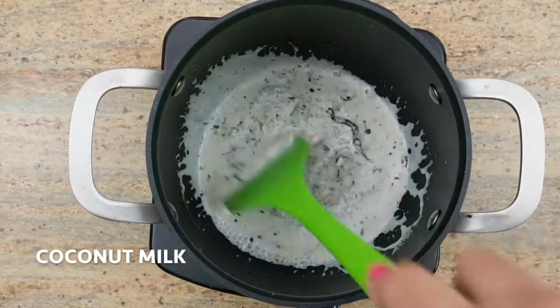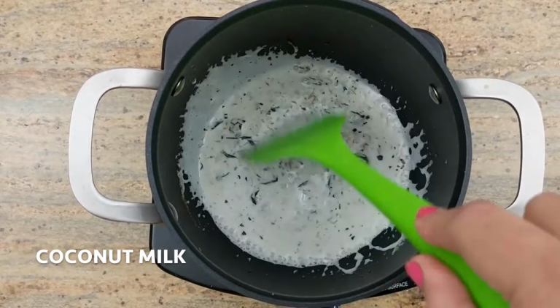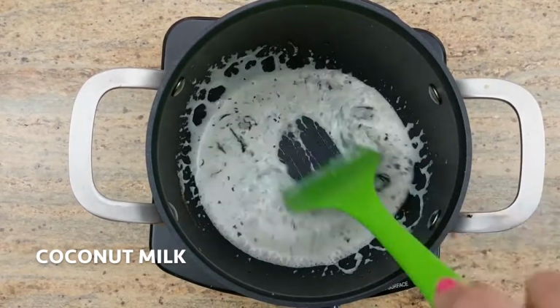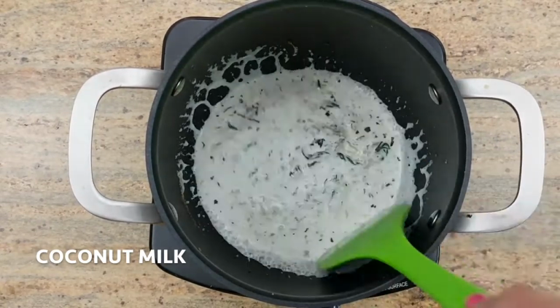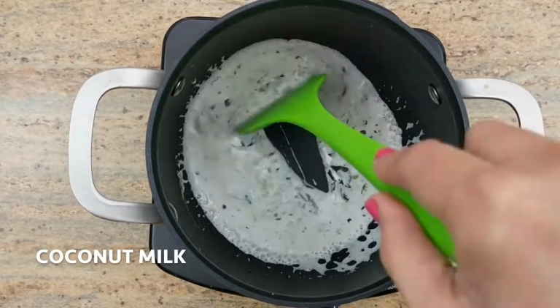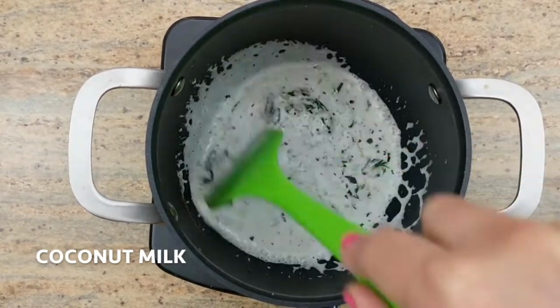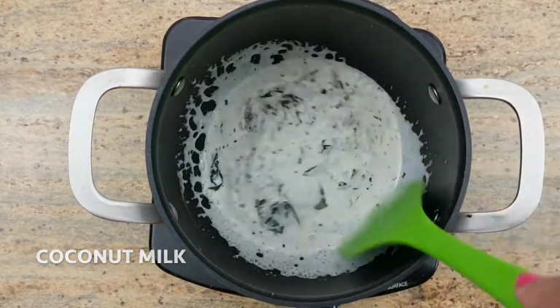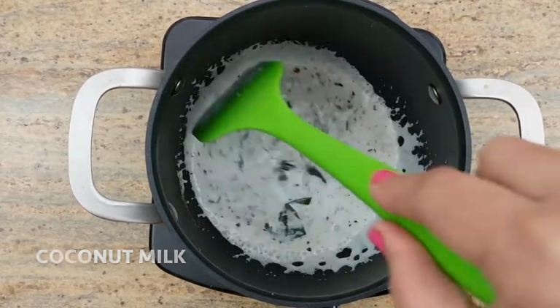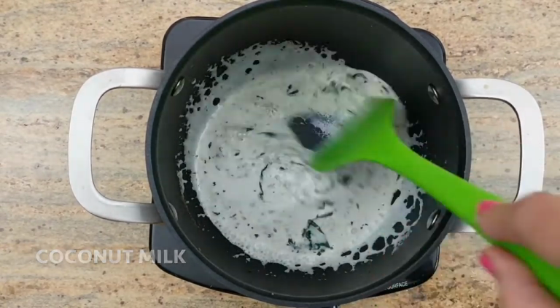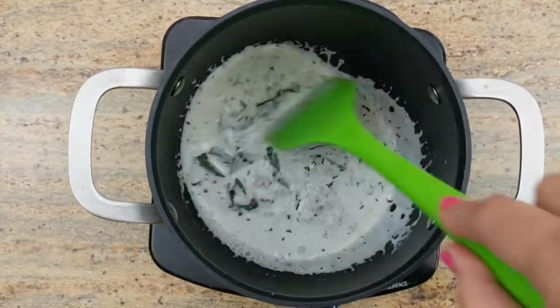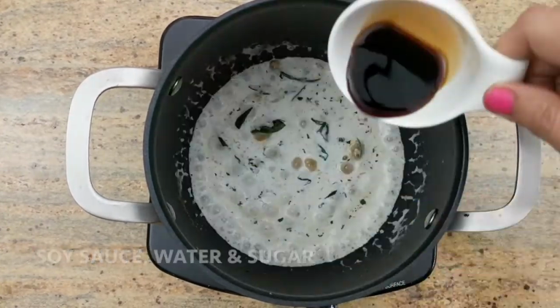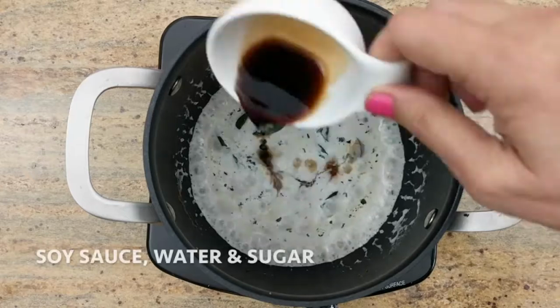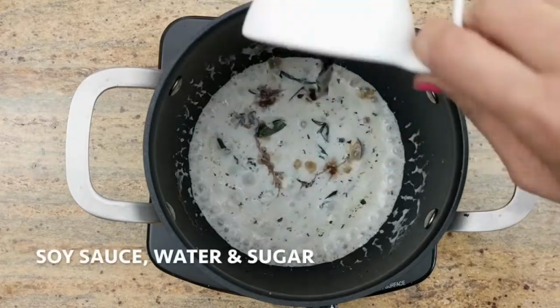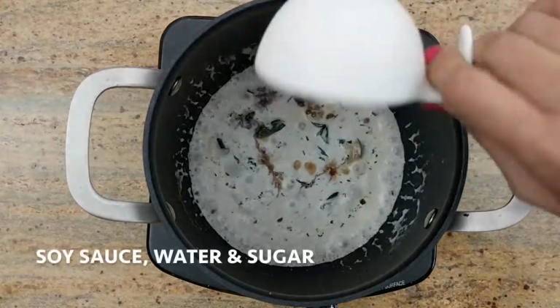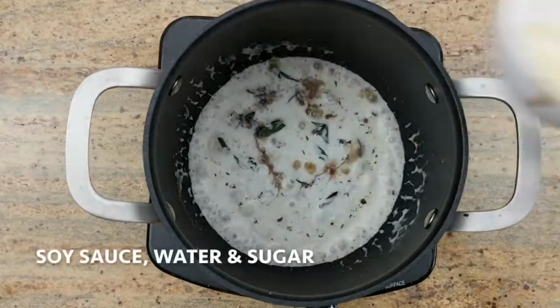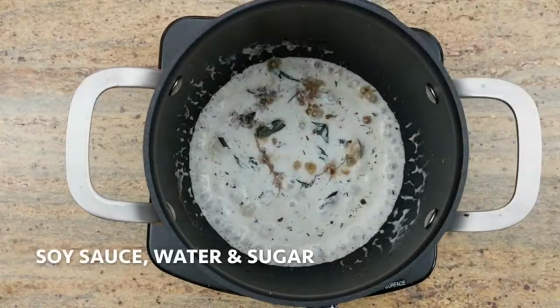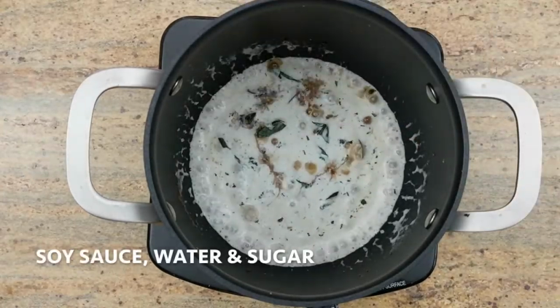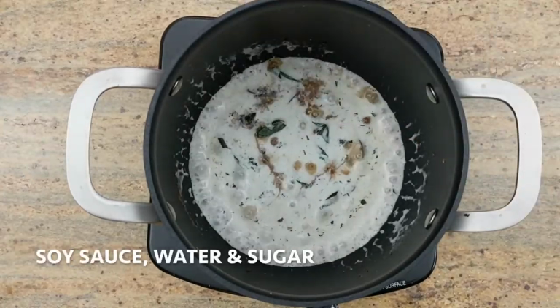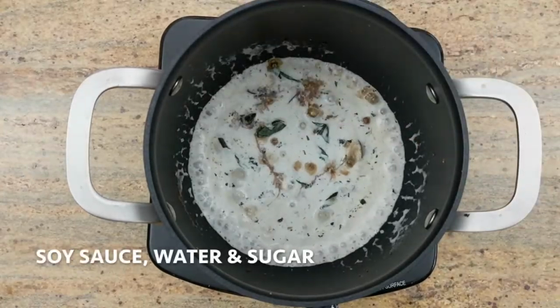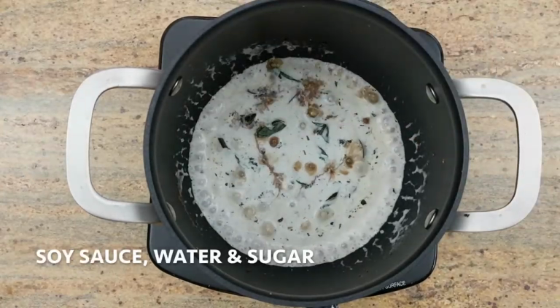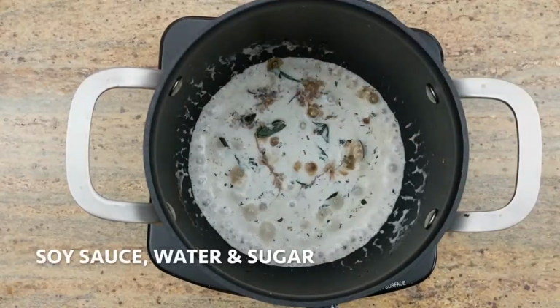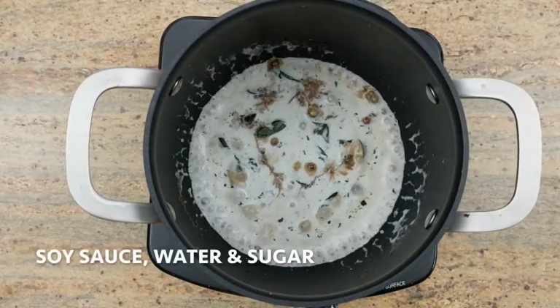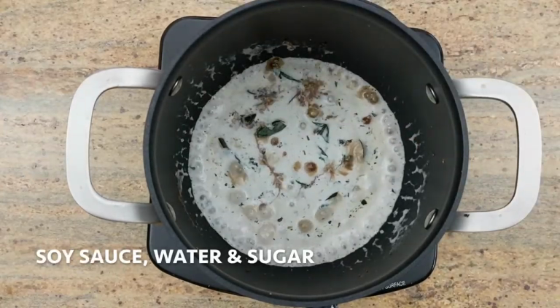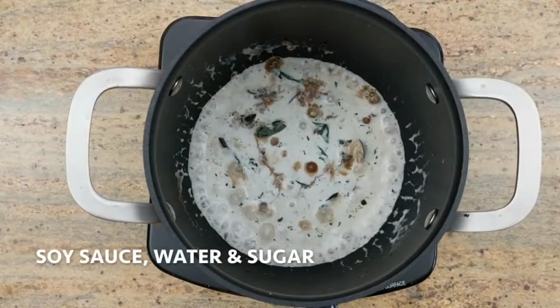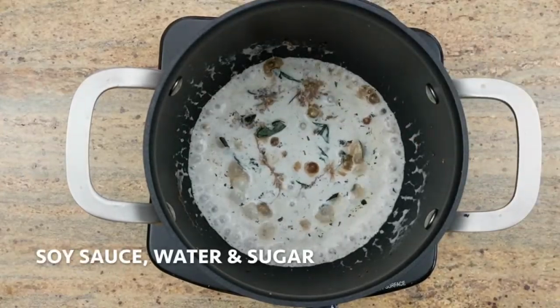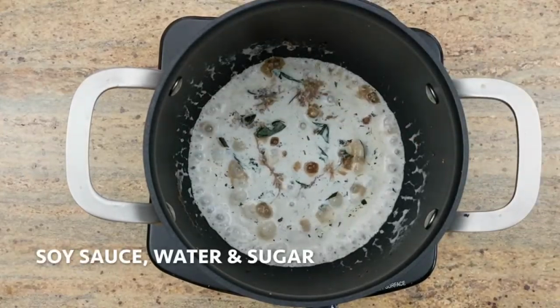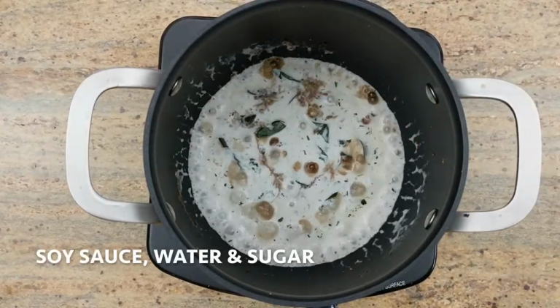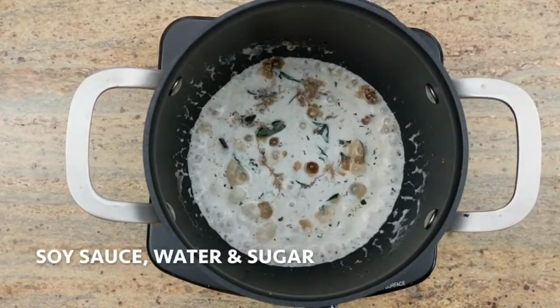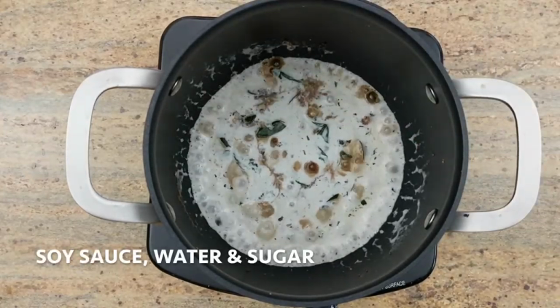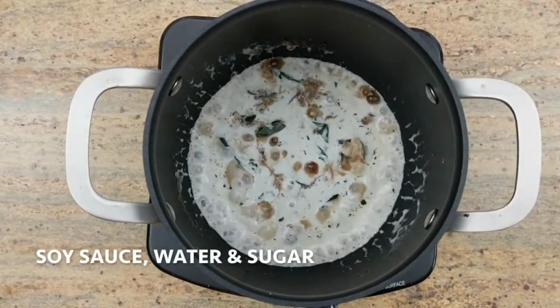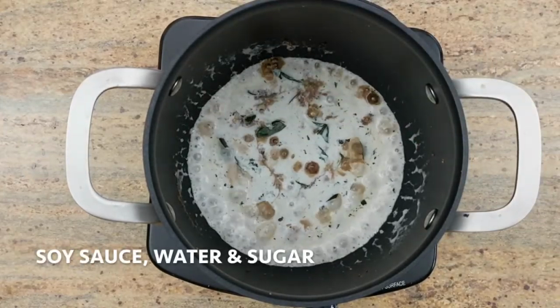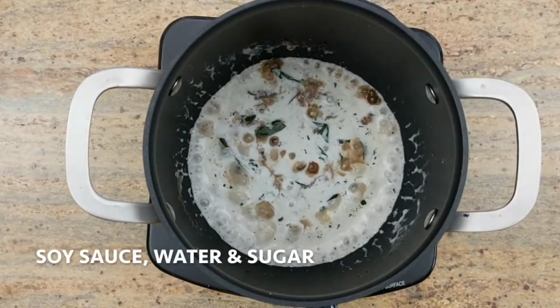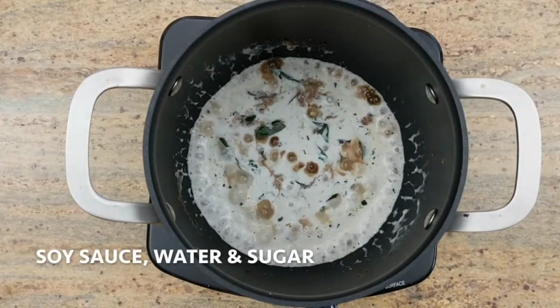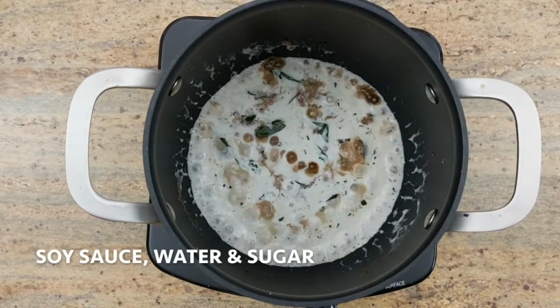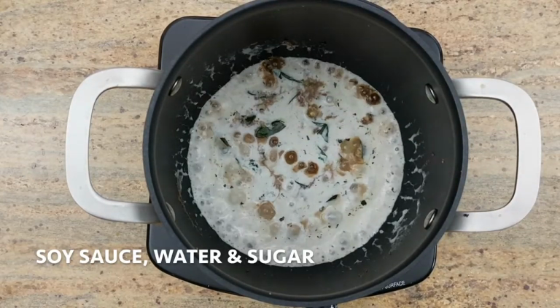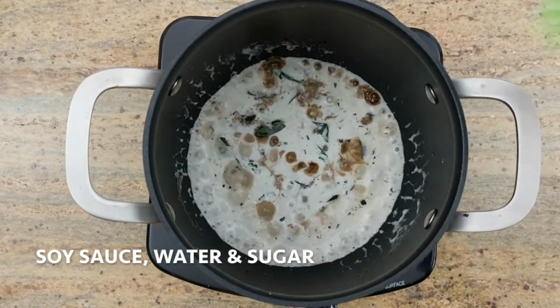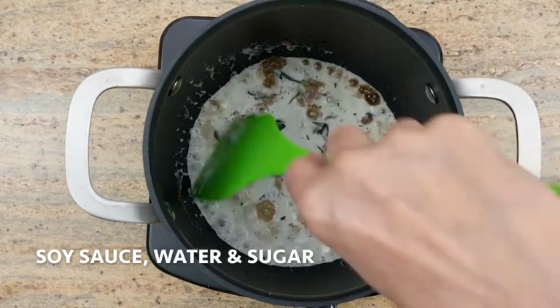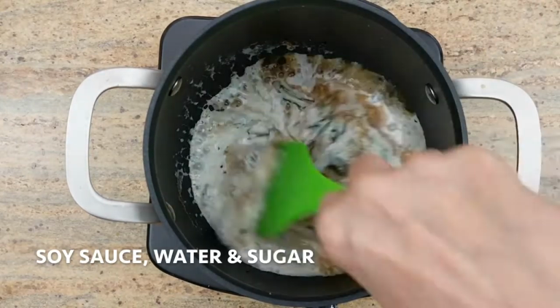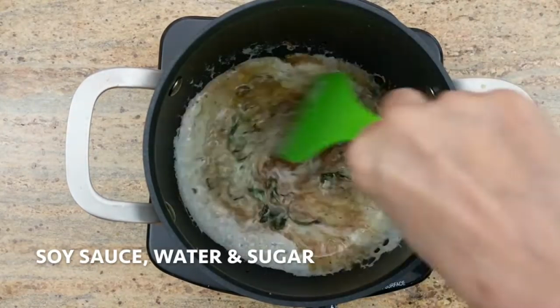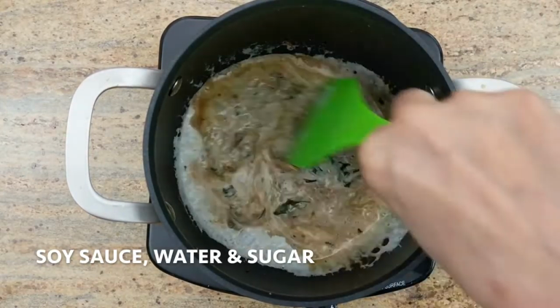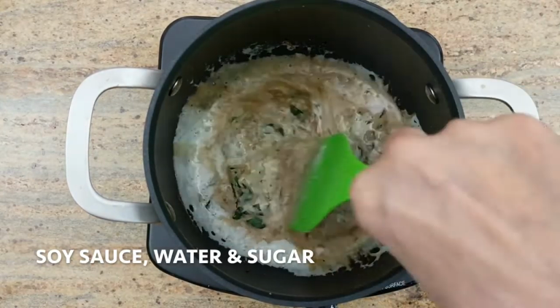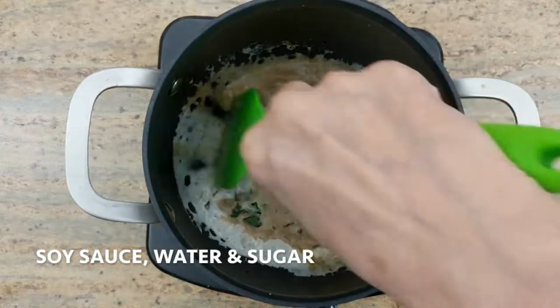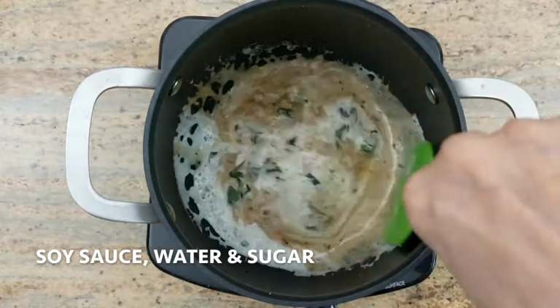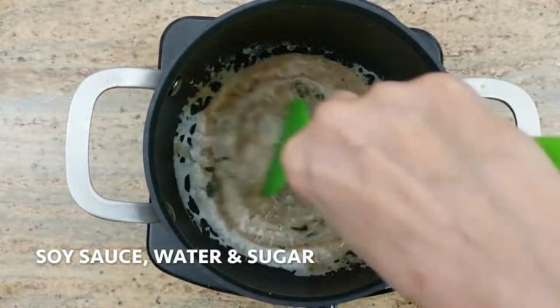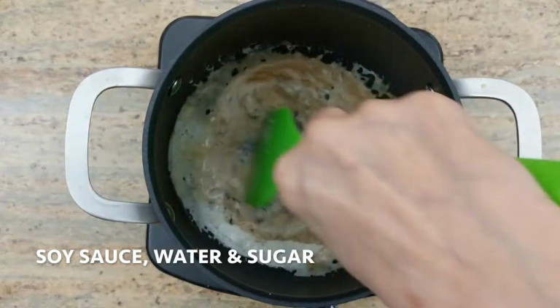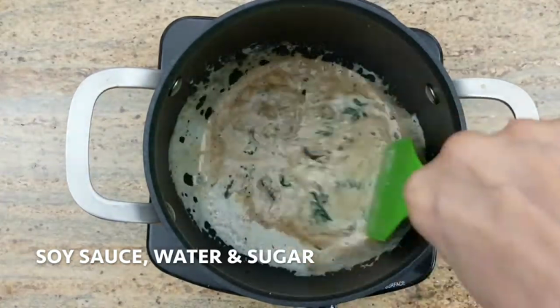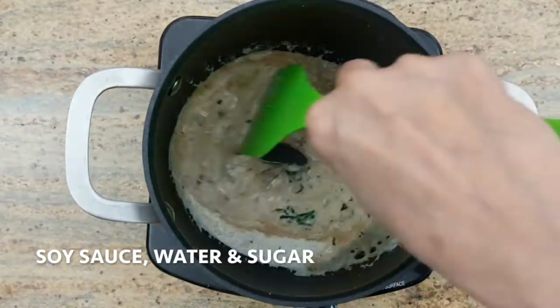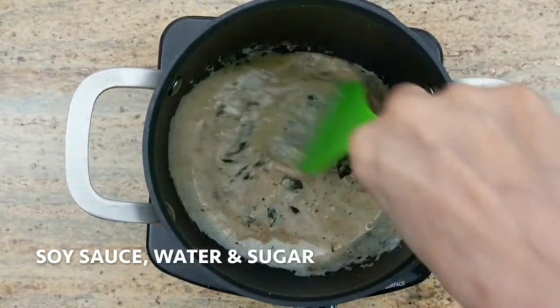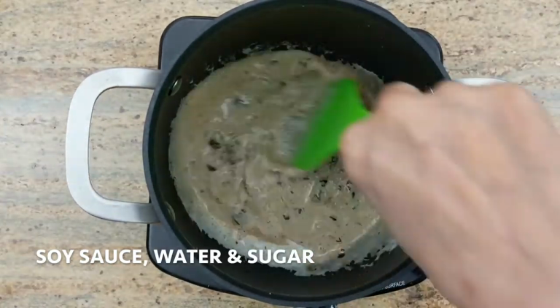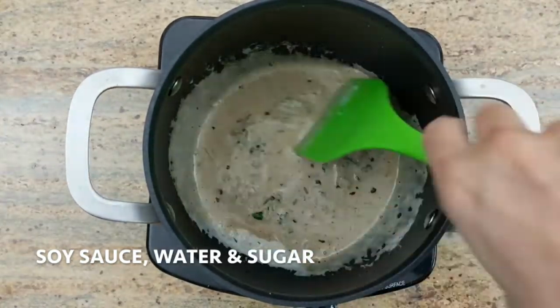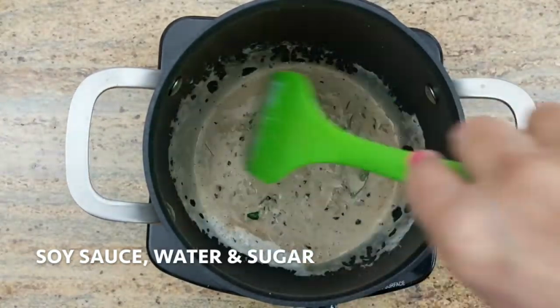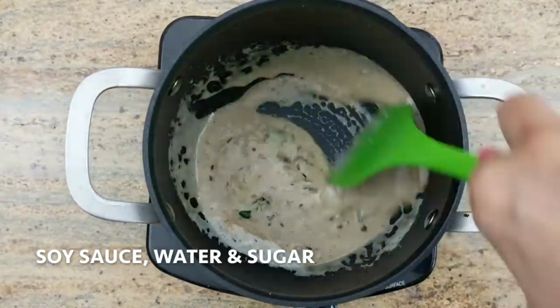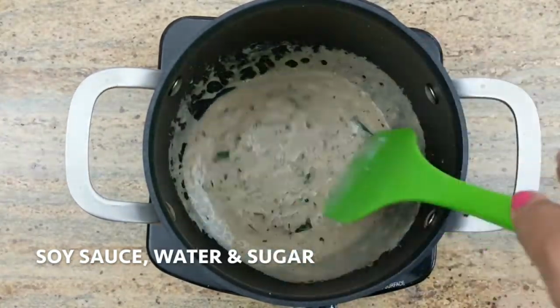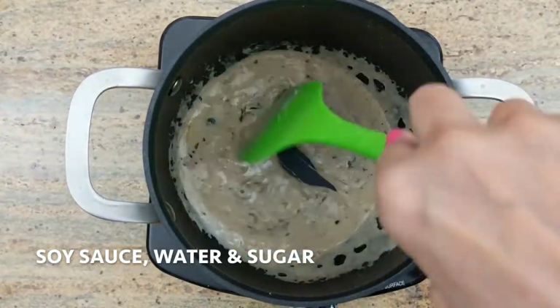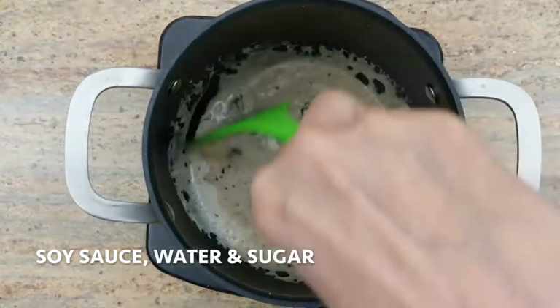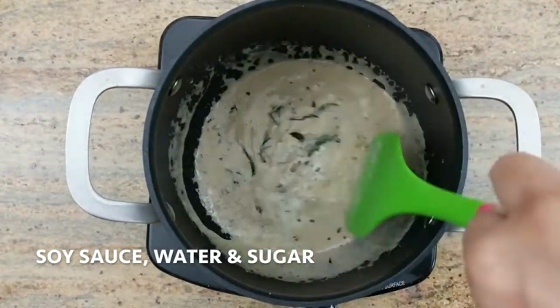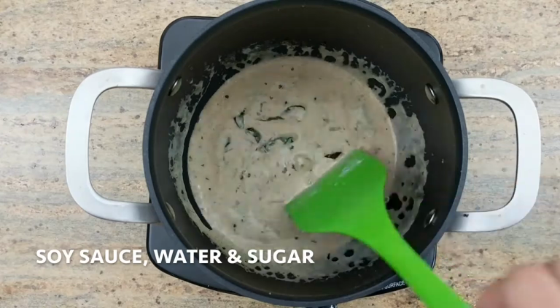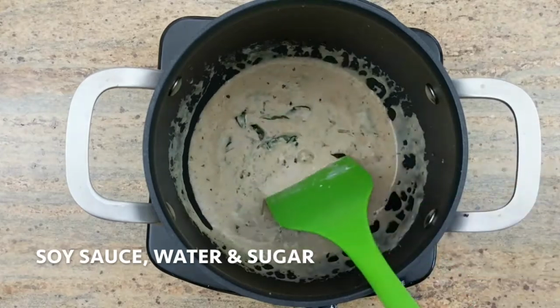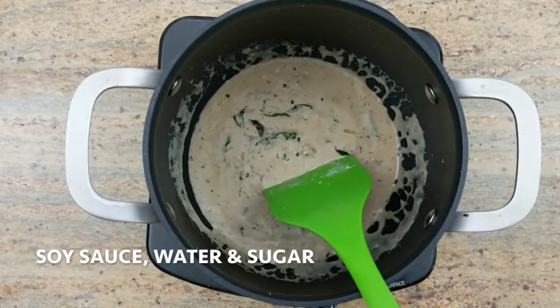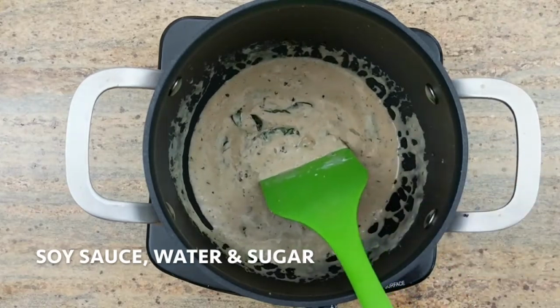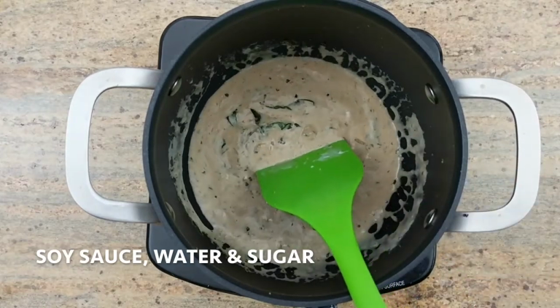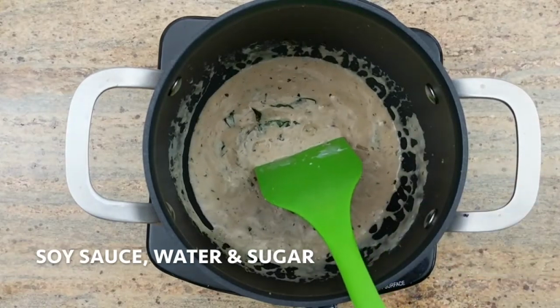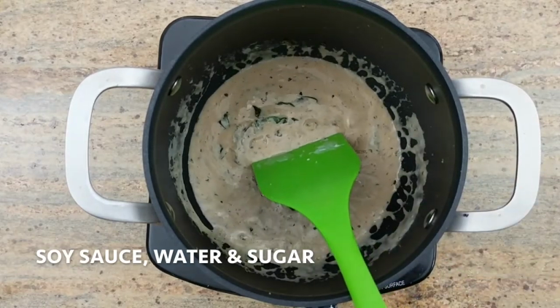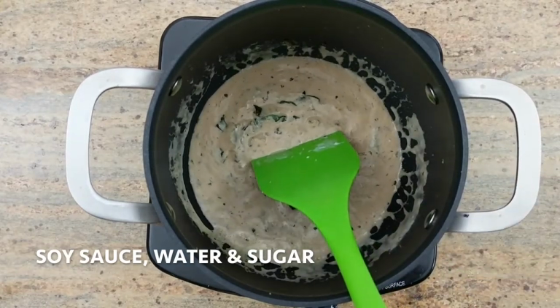This is the pan. All right, I'm going to add chicken egg. And the pan is burnt.